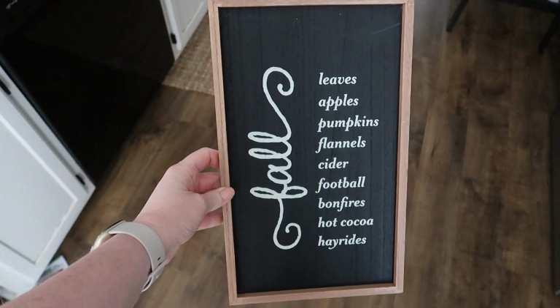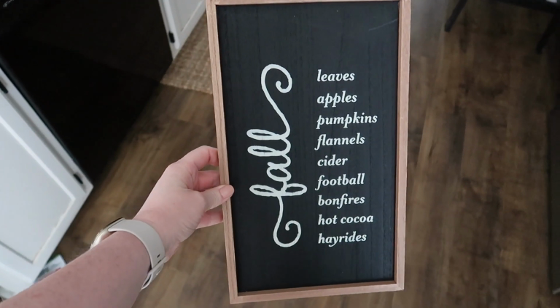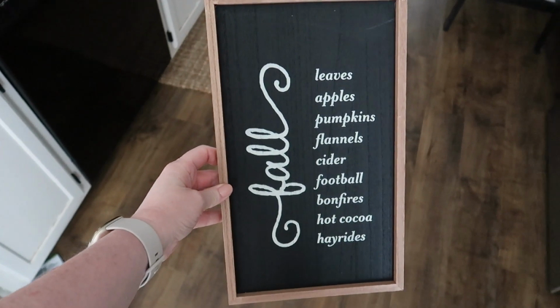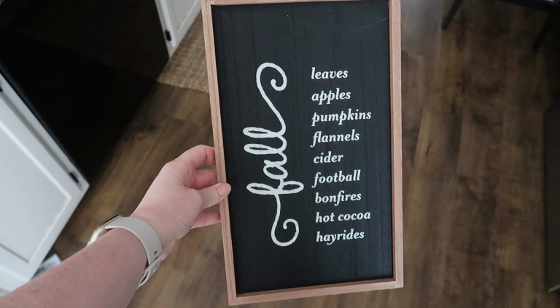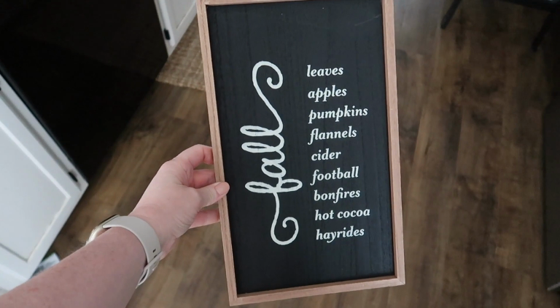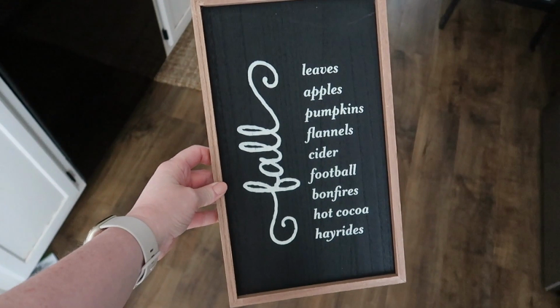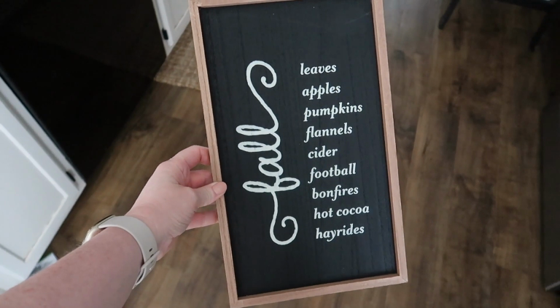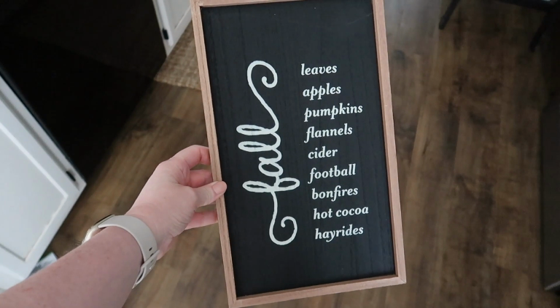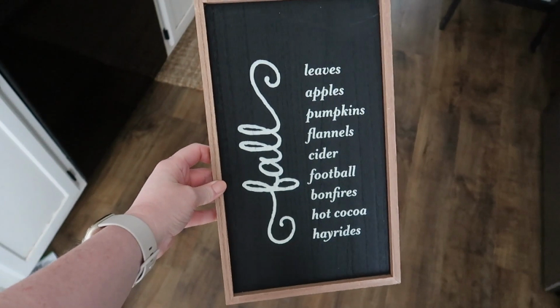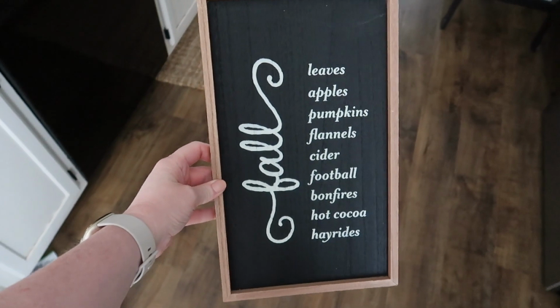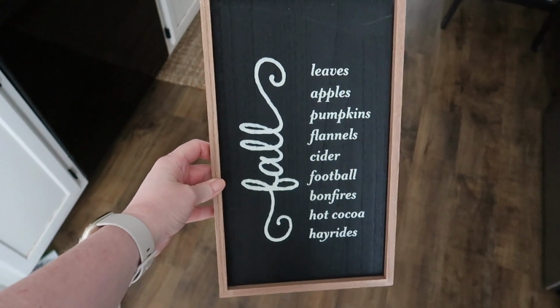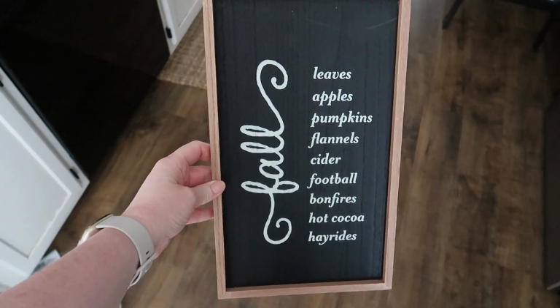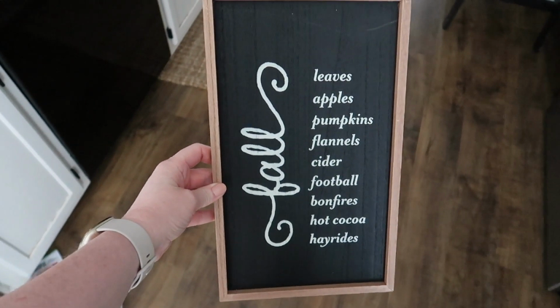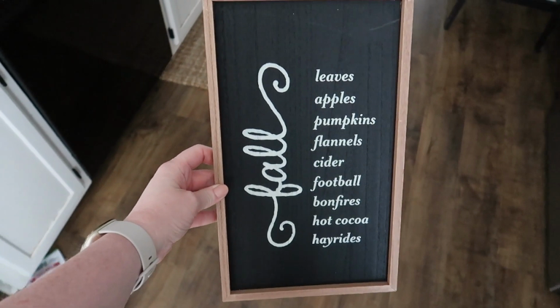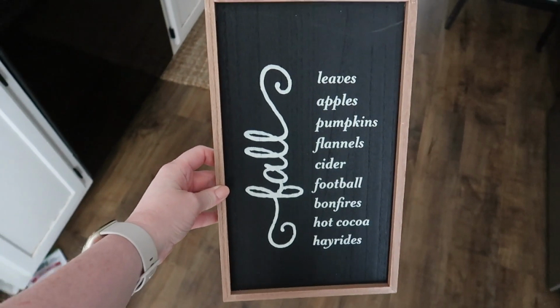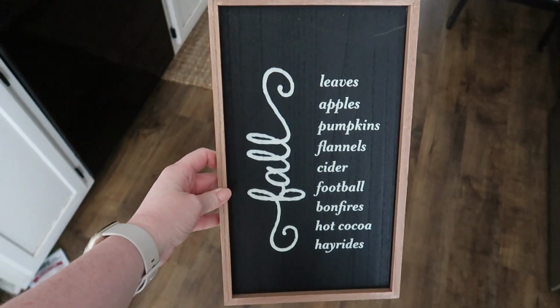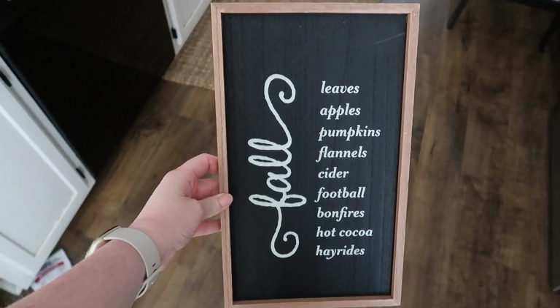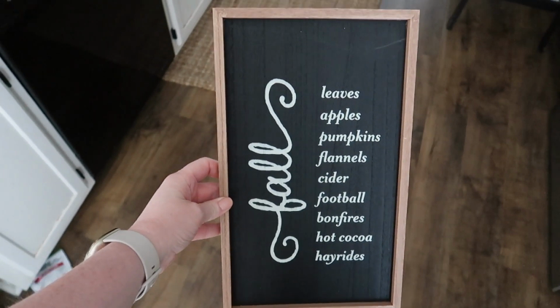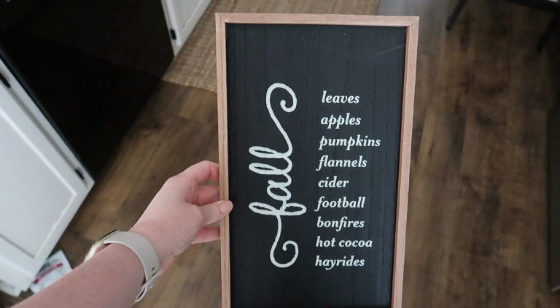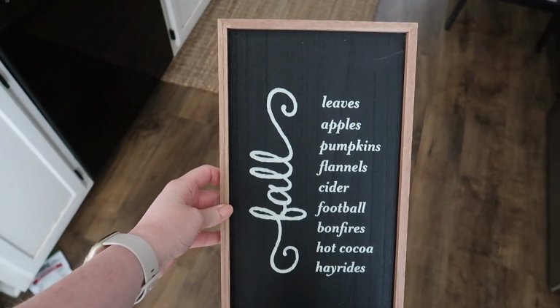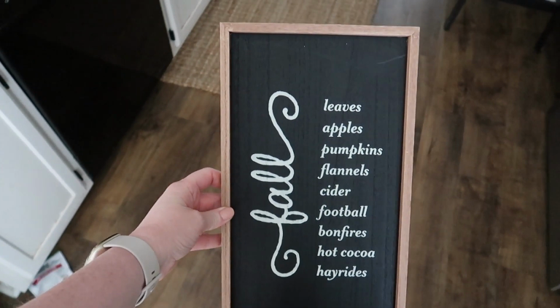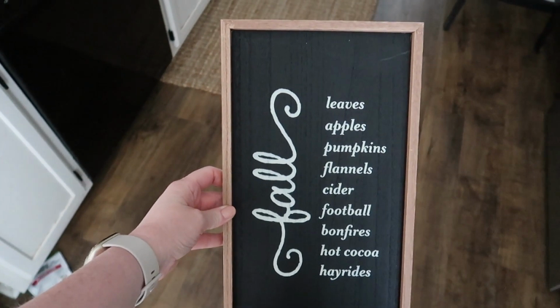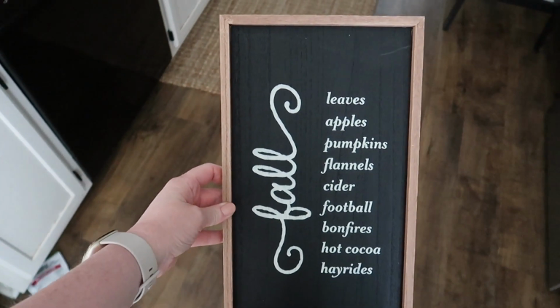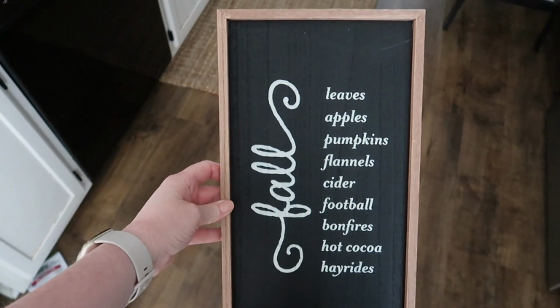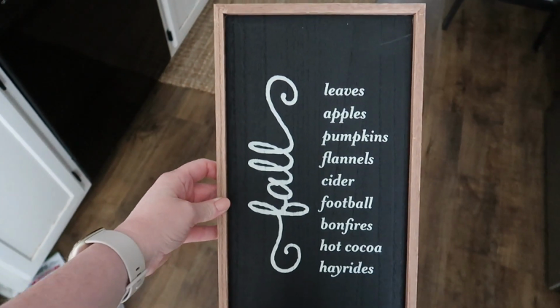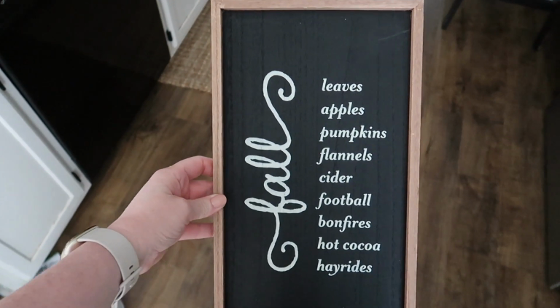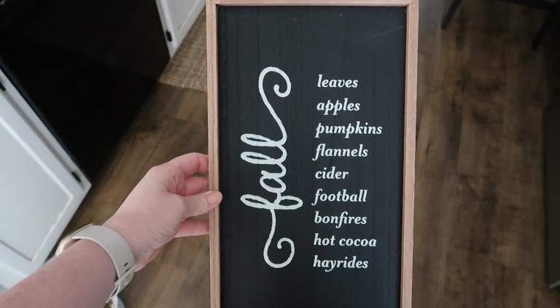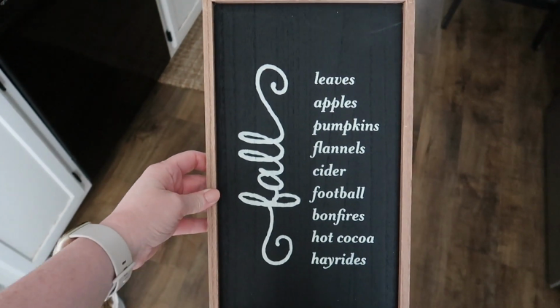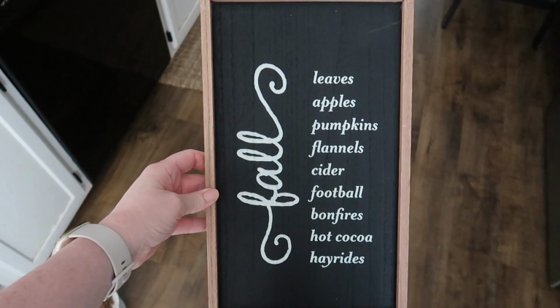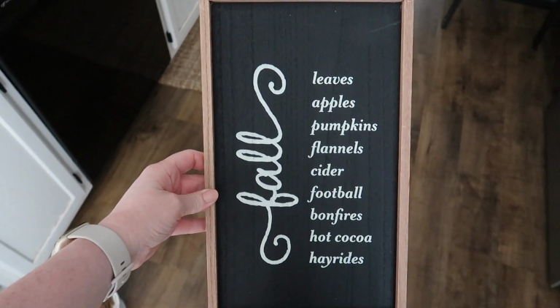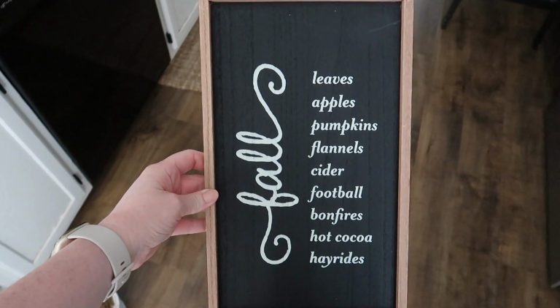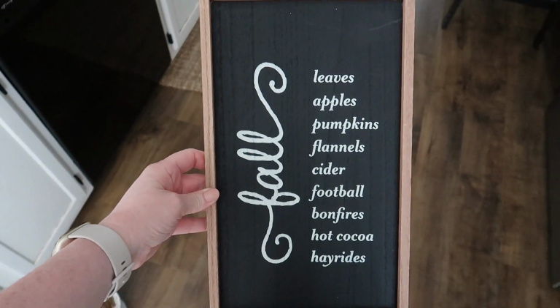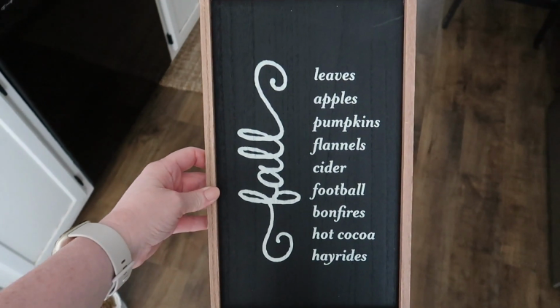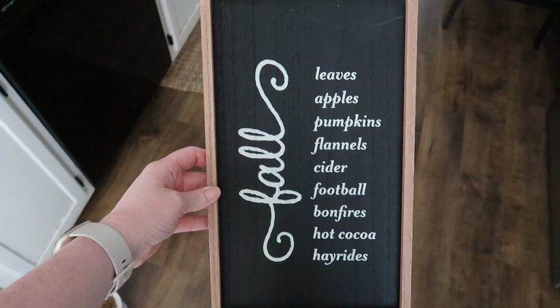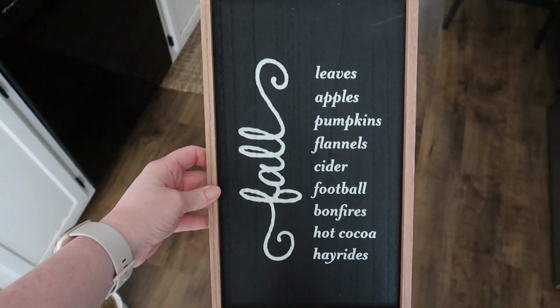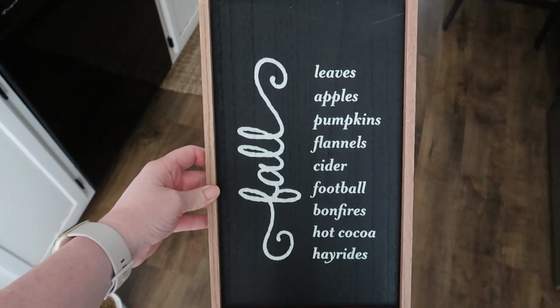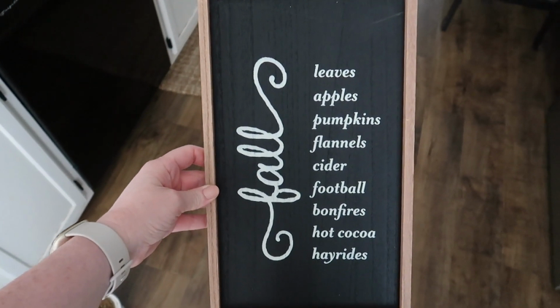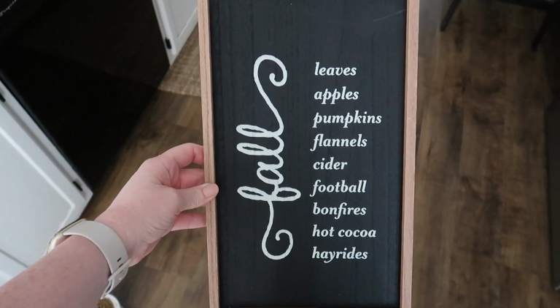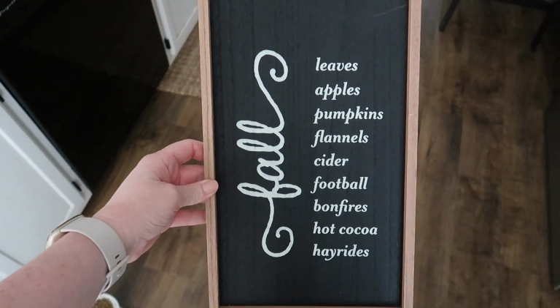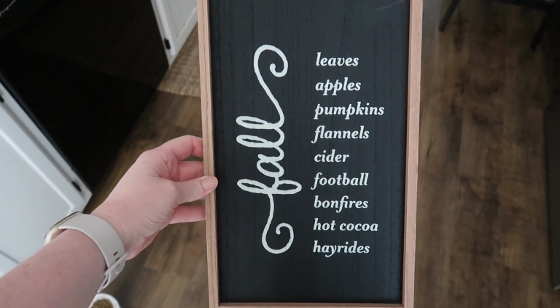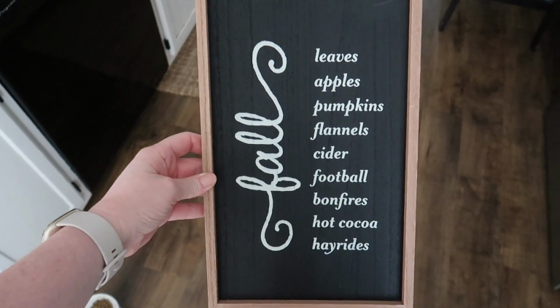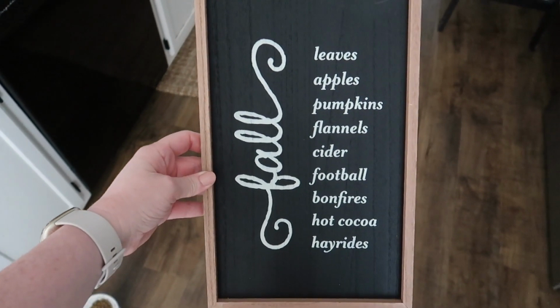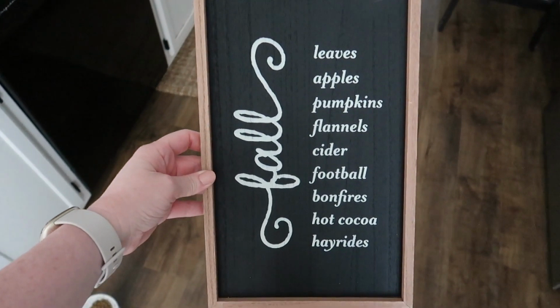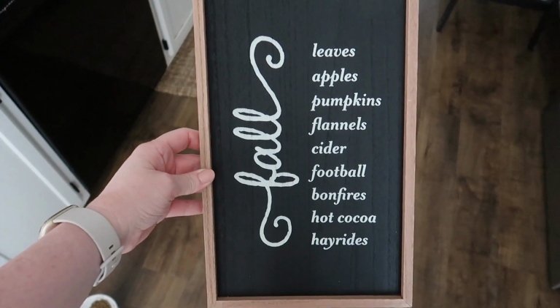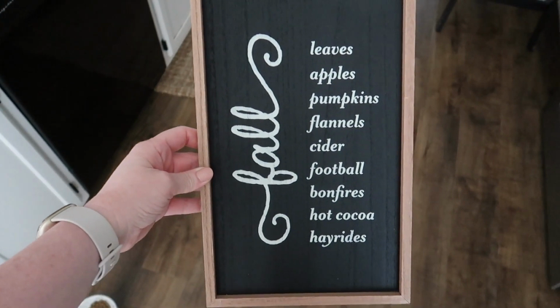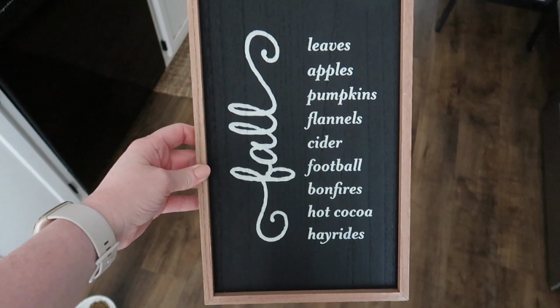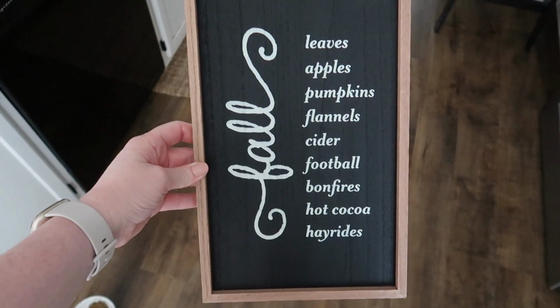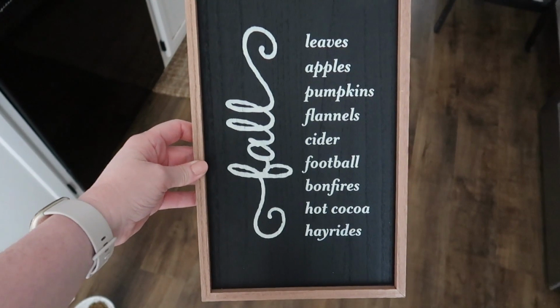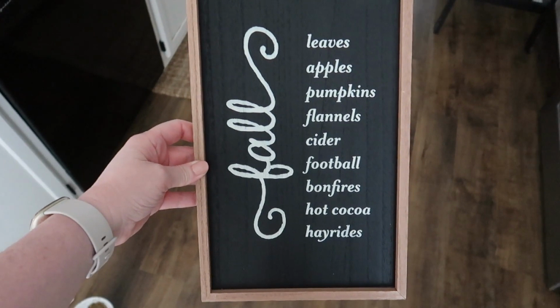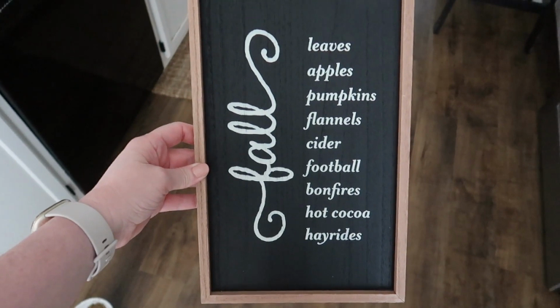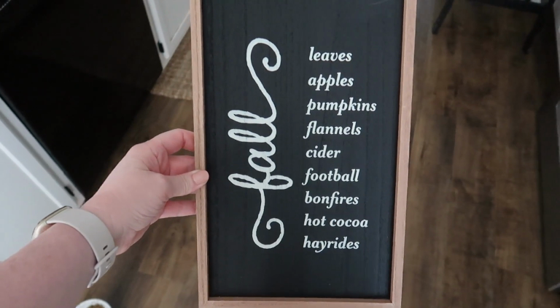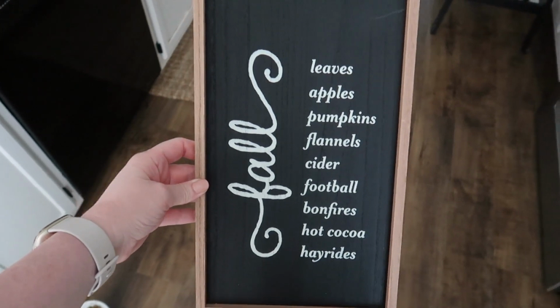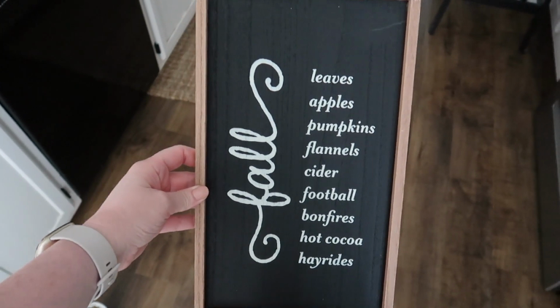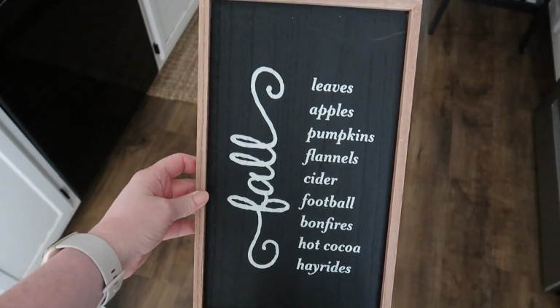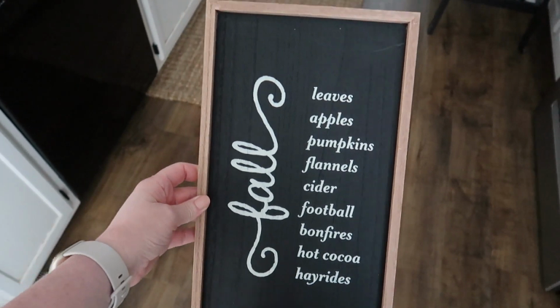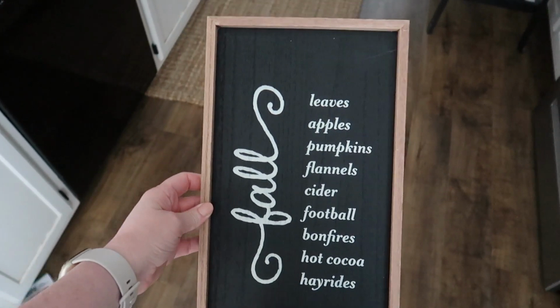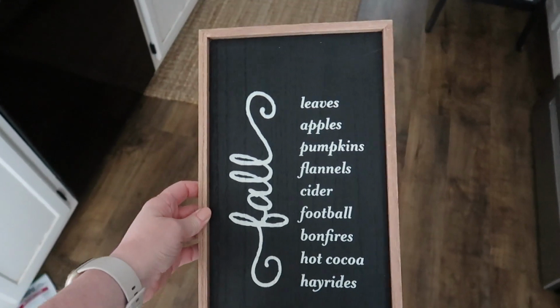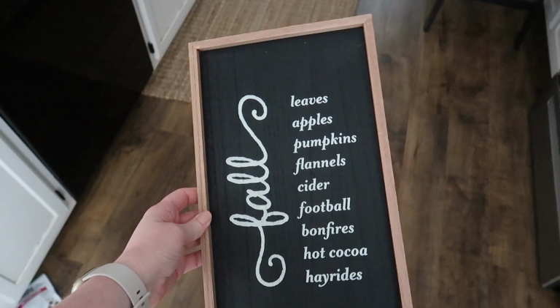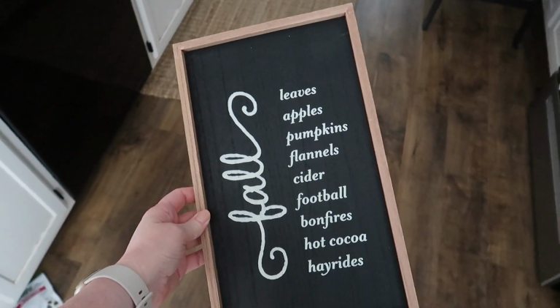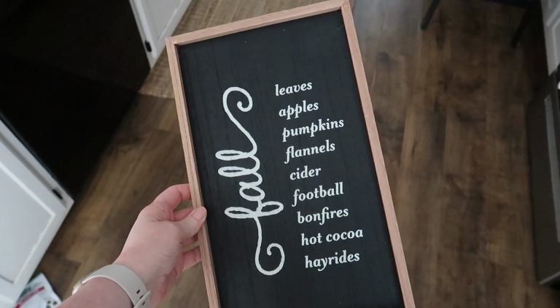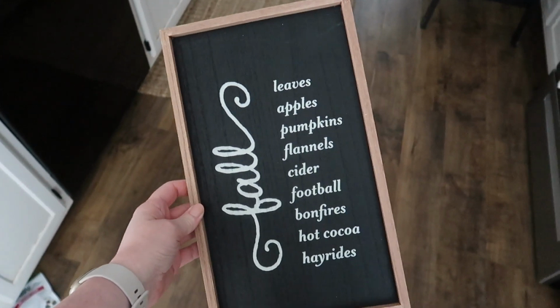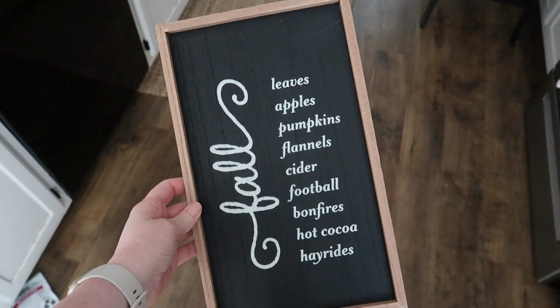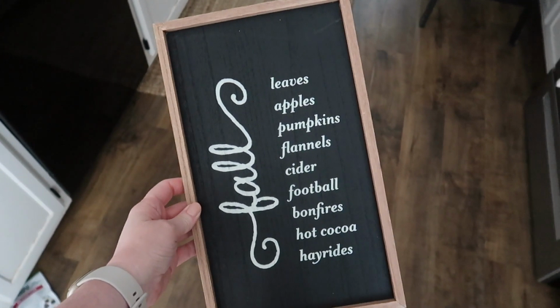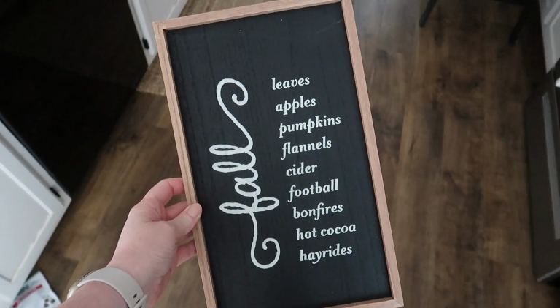And then I bought this $5 sign. I went ahead and picked this up — I'm not sure where I'm going to put it, but I thought it was really cute. I can't wait to decorate for fall.